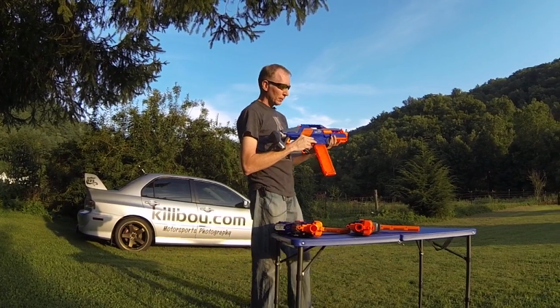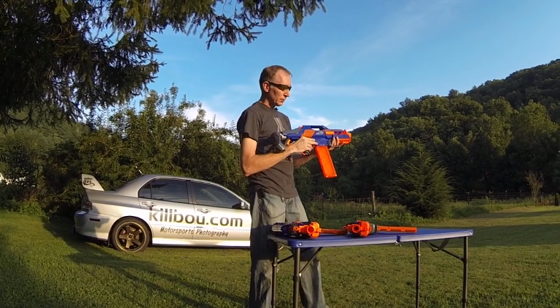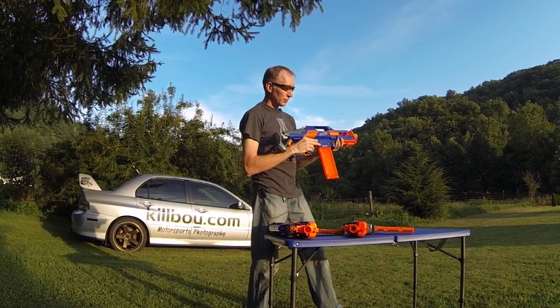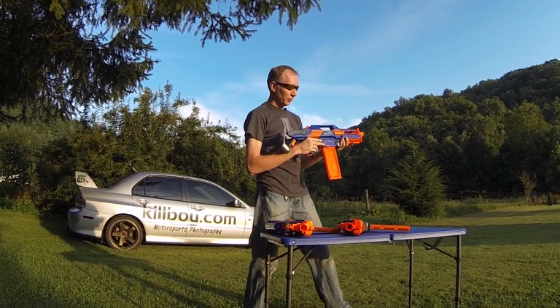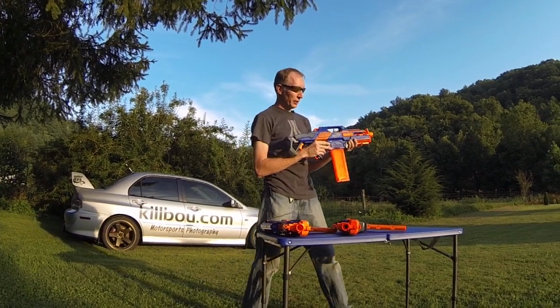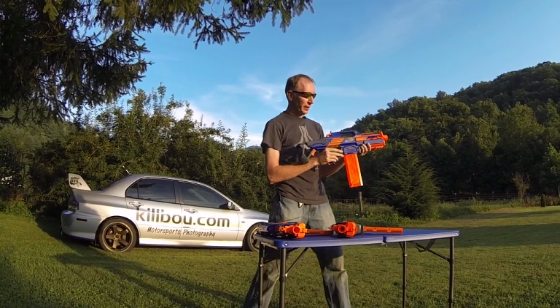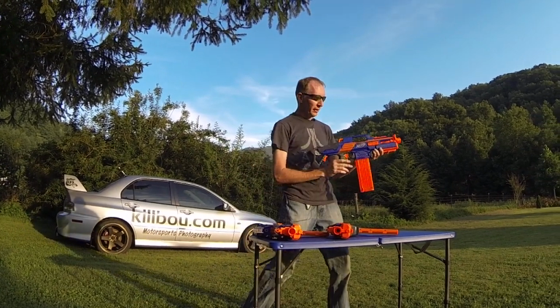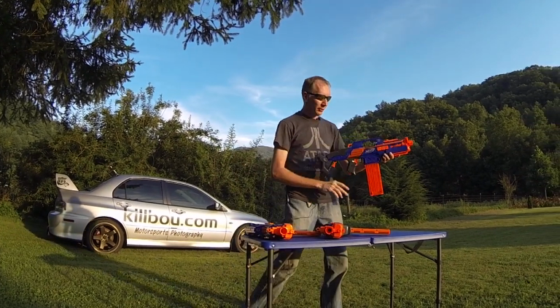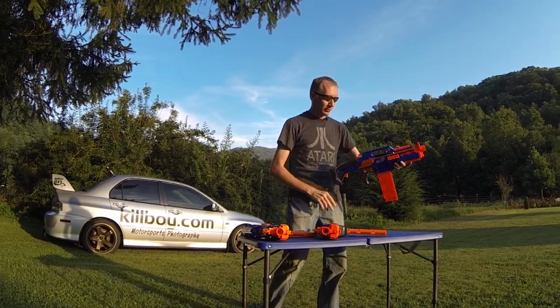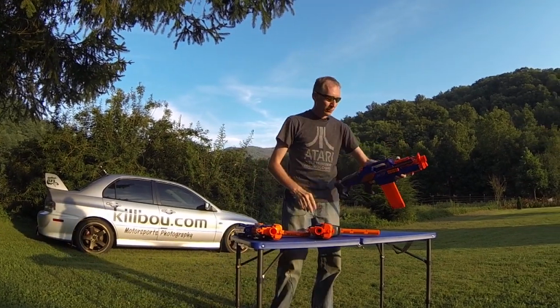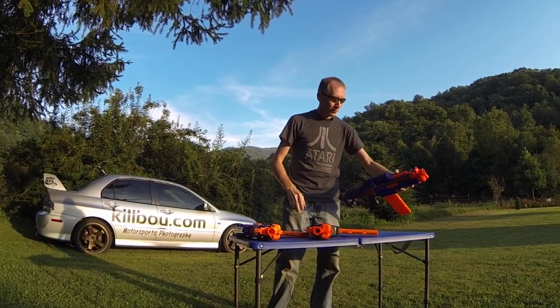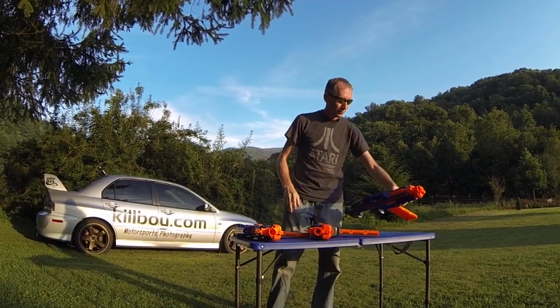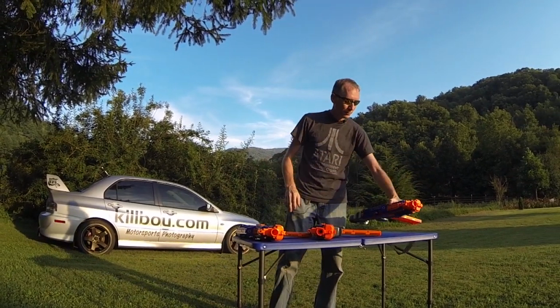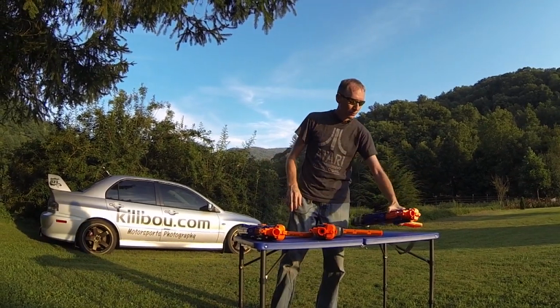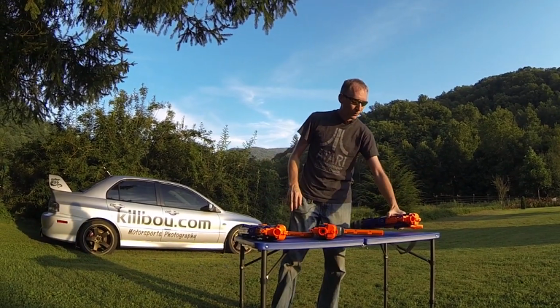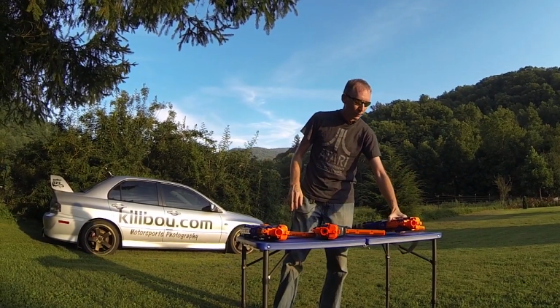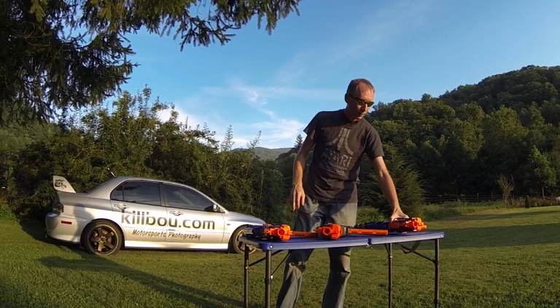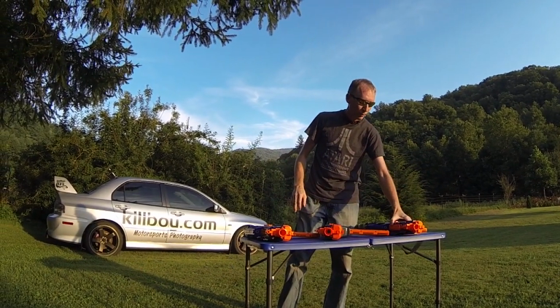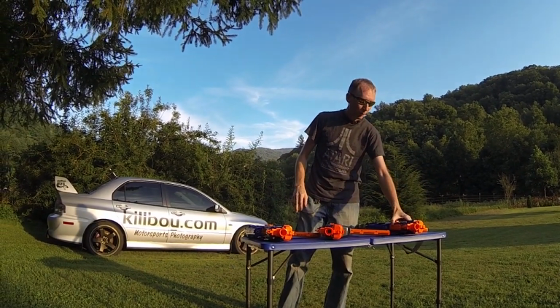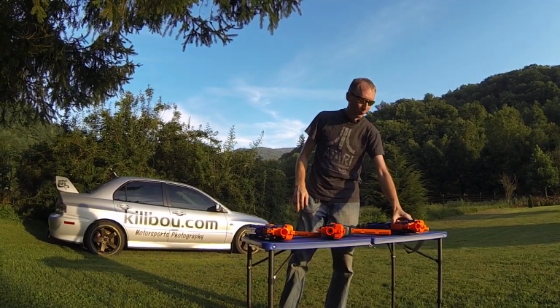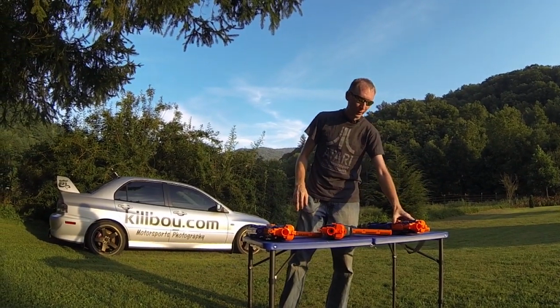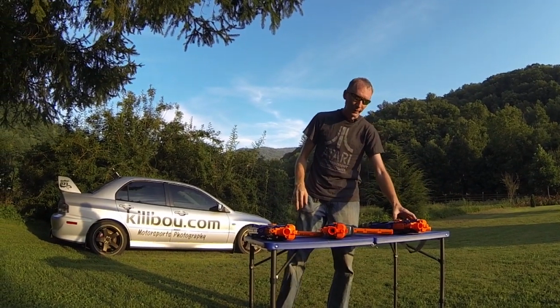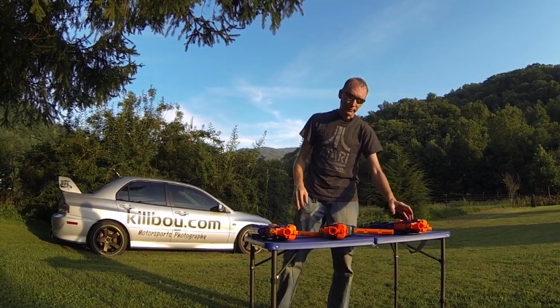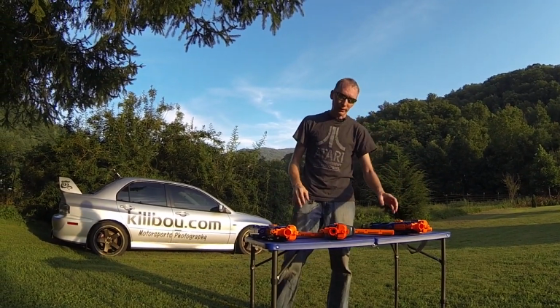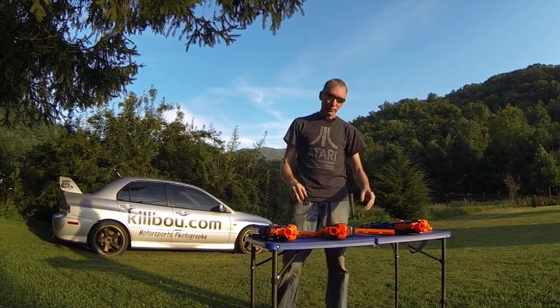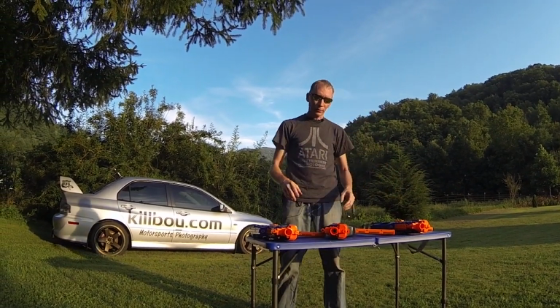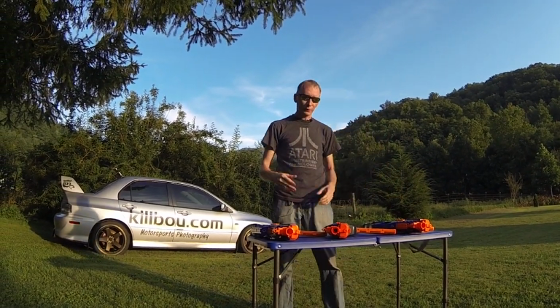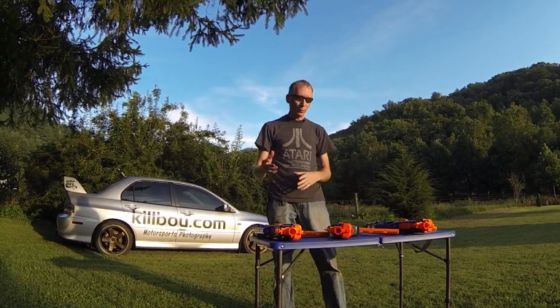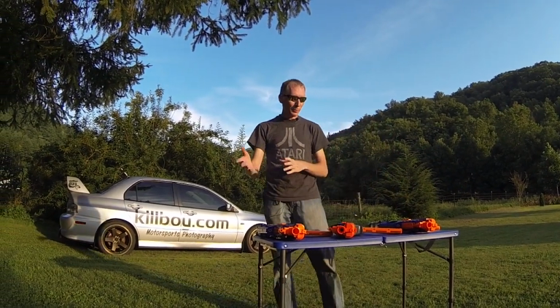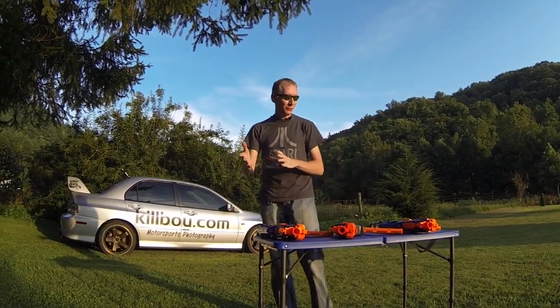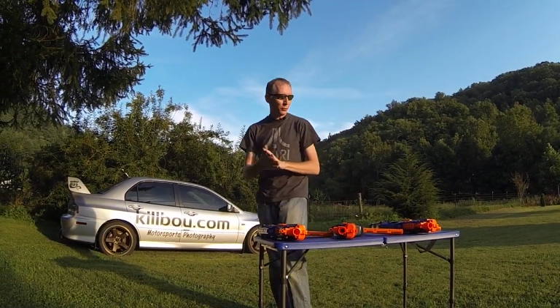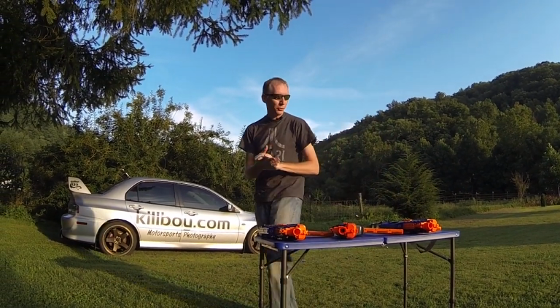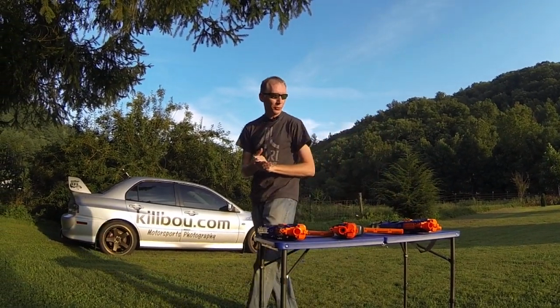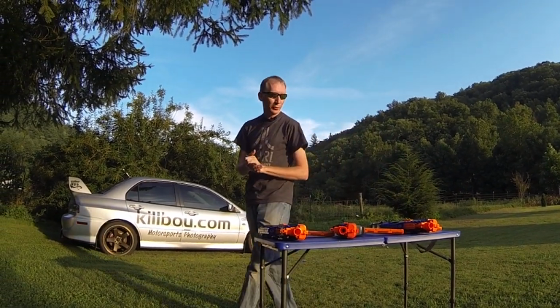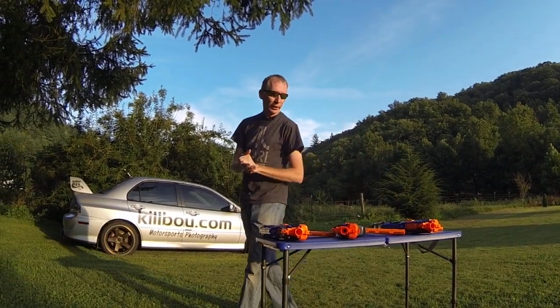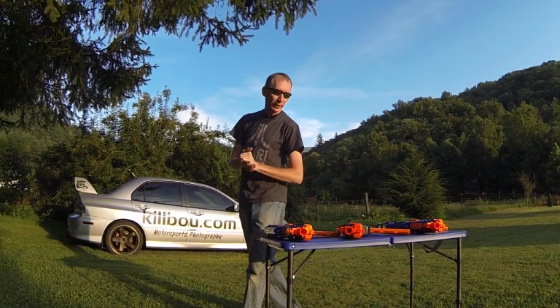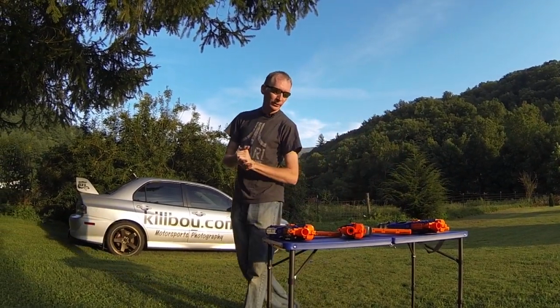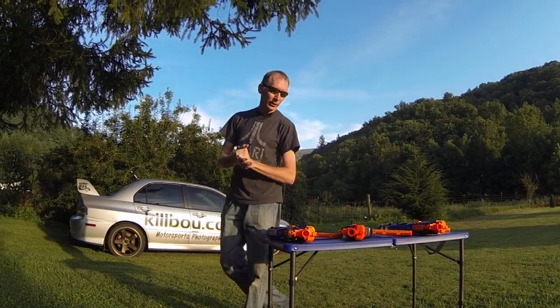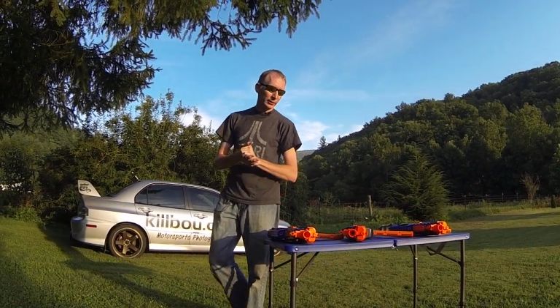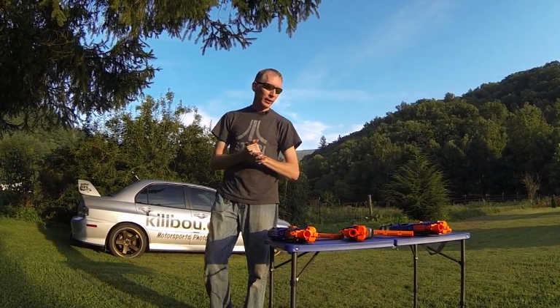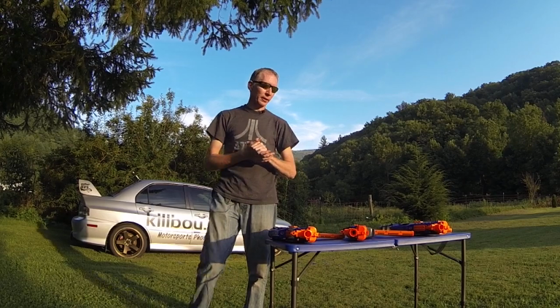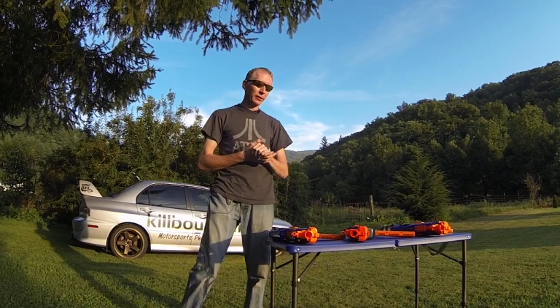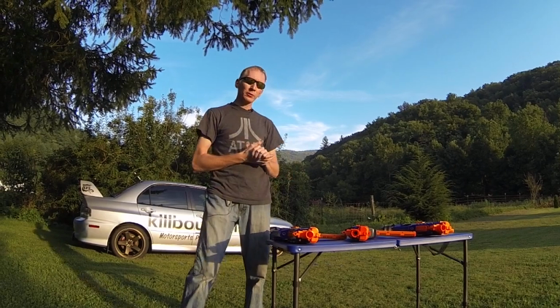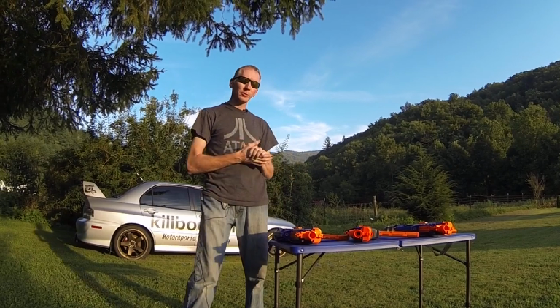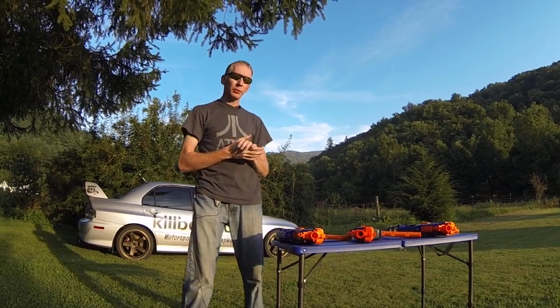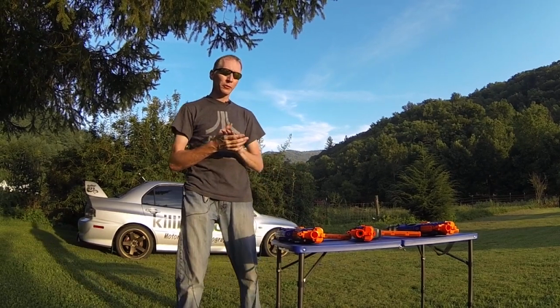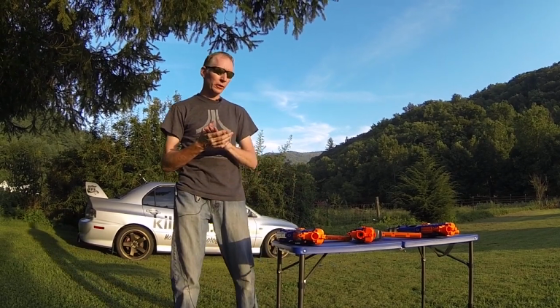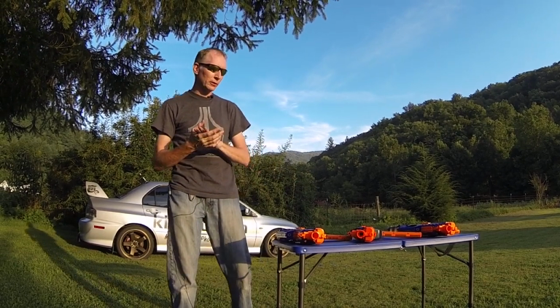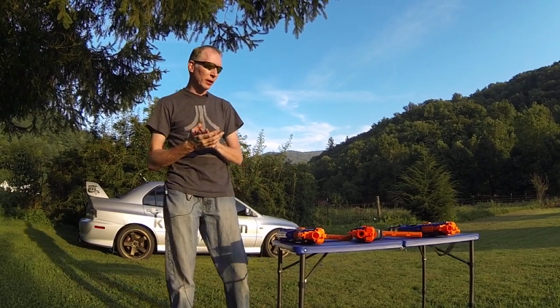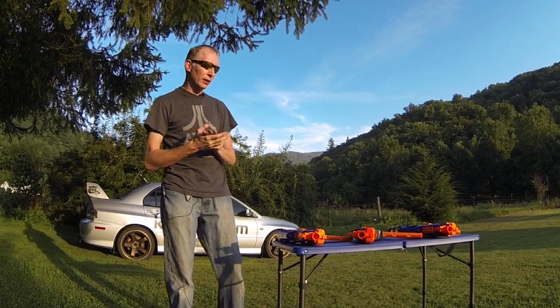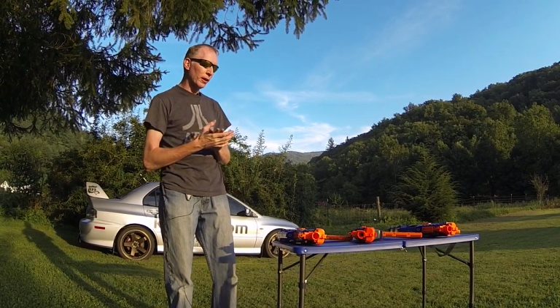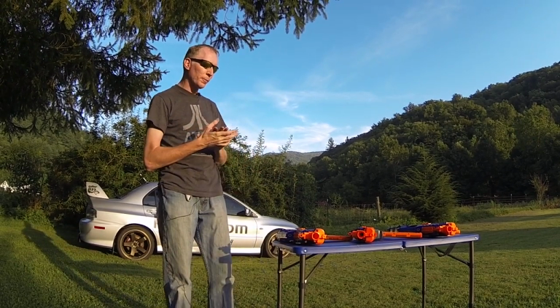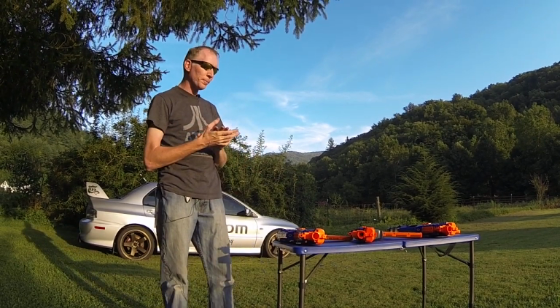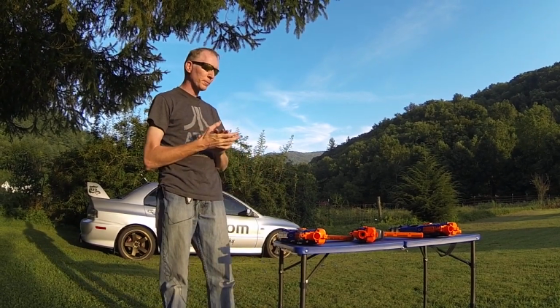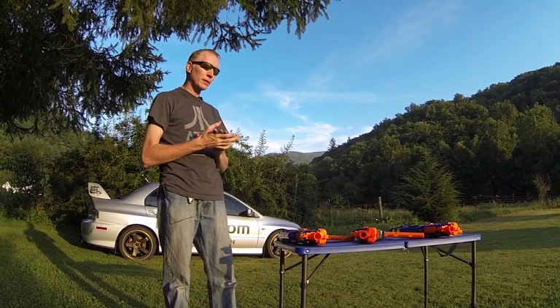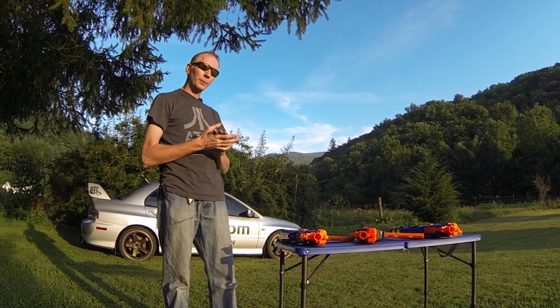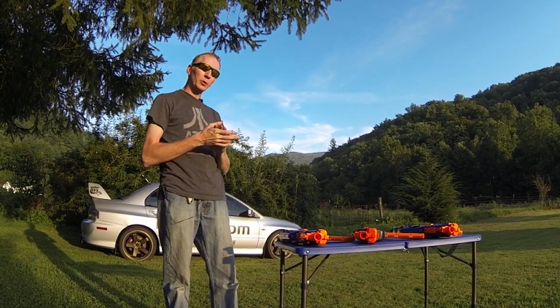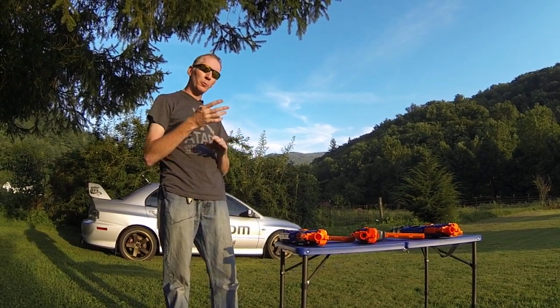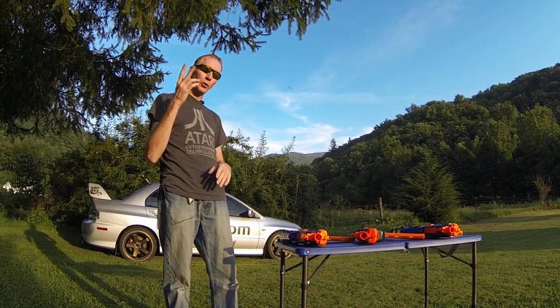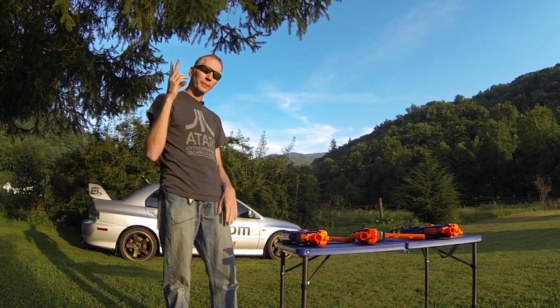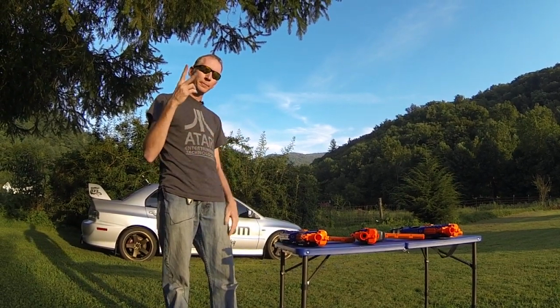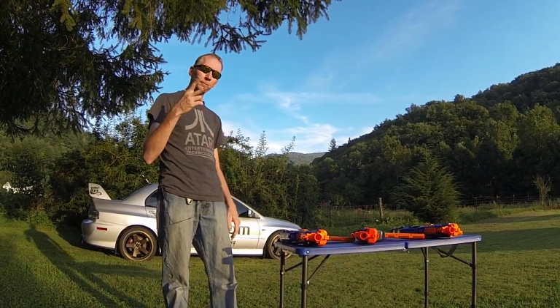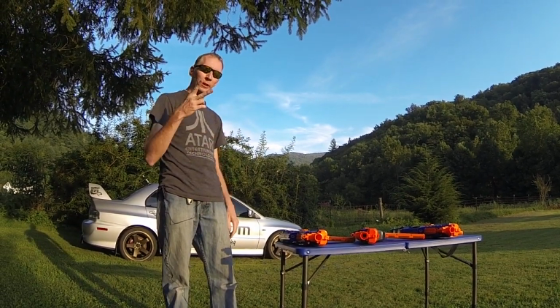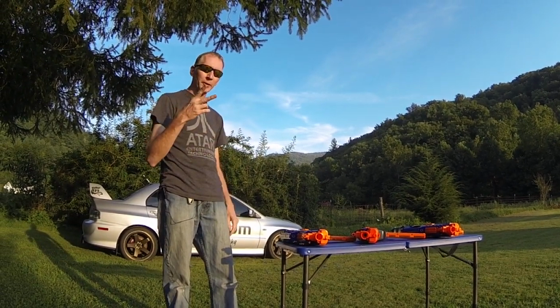So there you have it — hopefully that's informative for you. Check us out at customnerfguns.com. I'm Killboy, later.